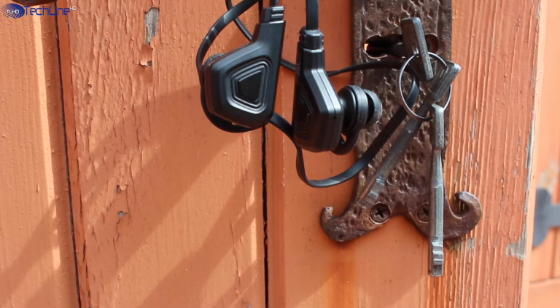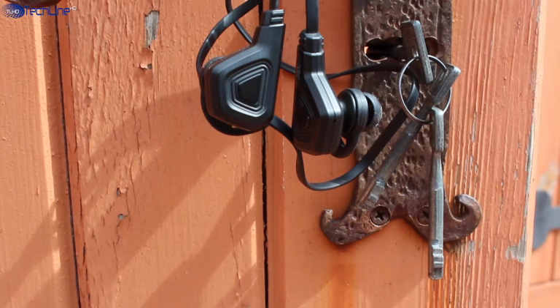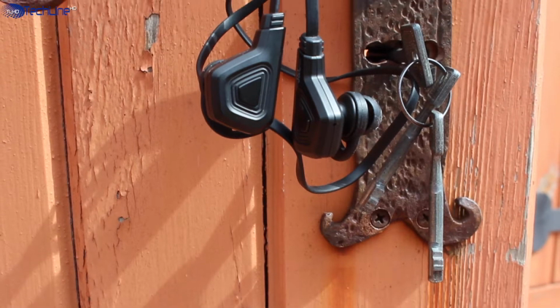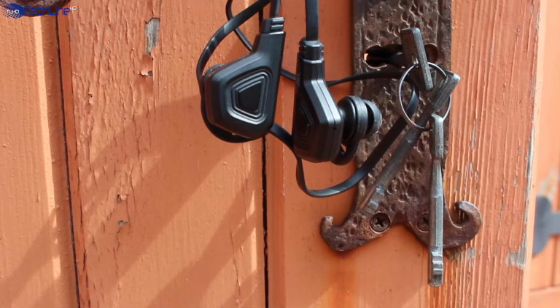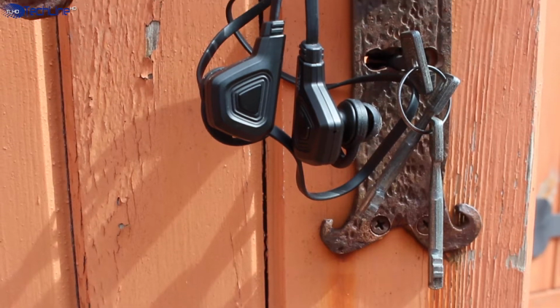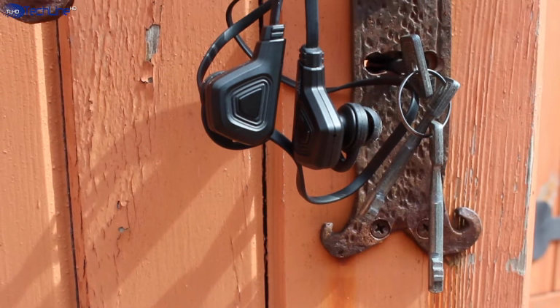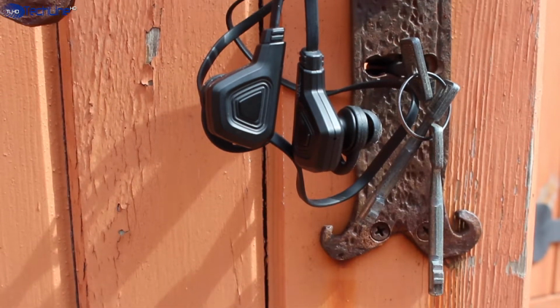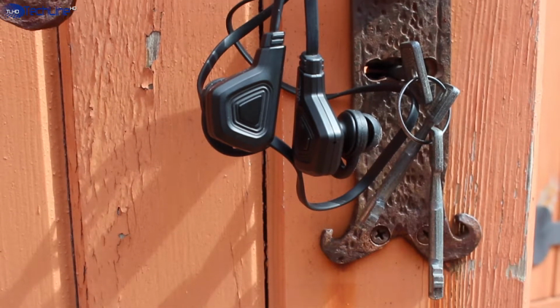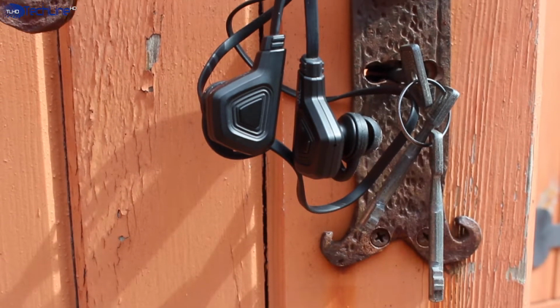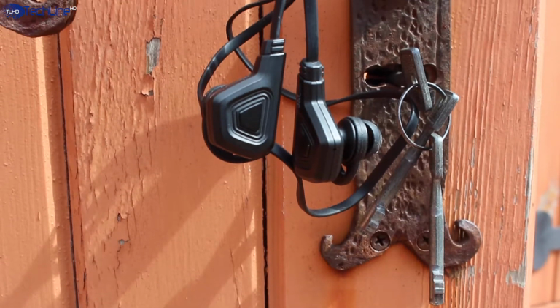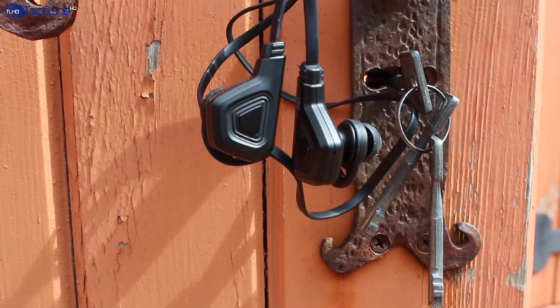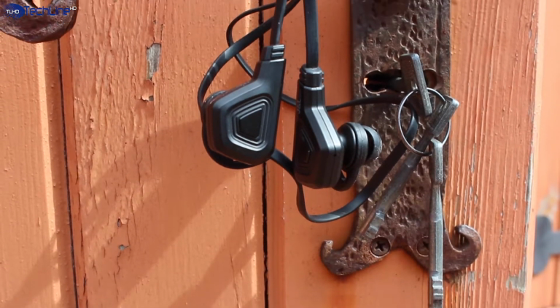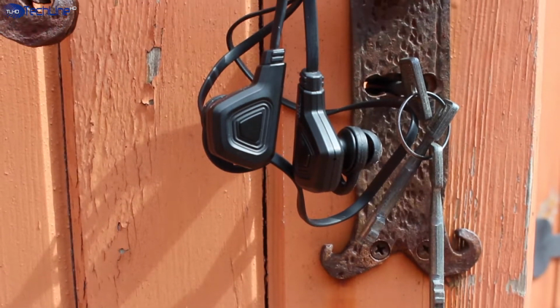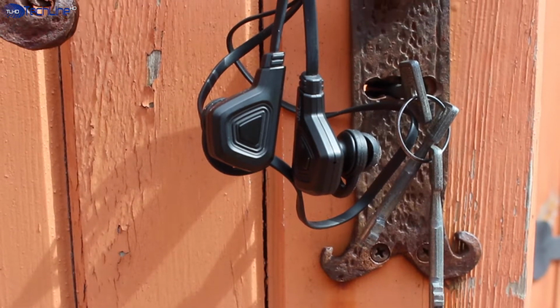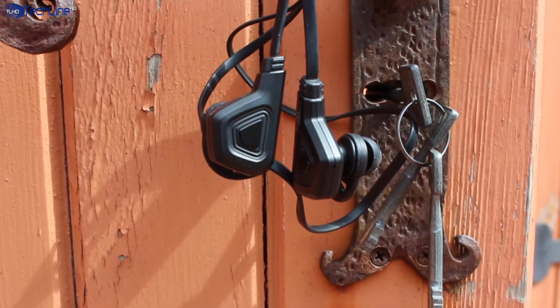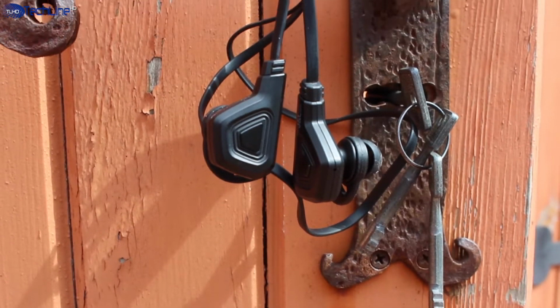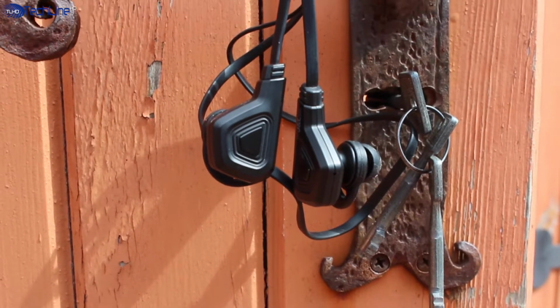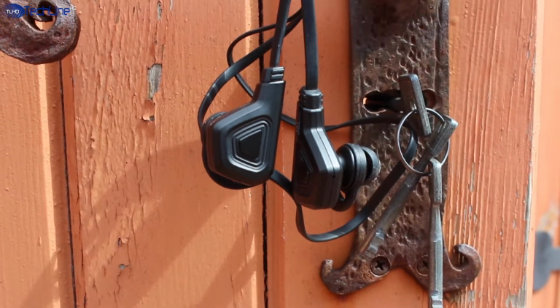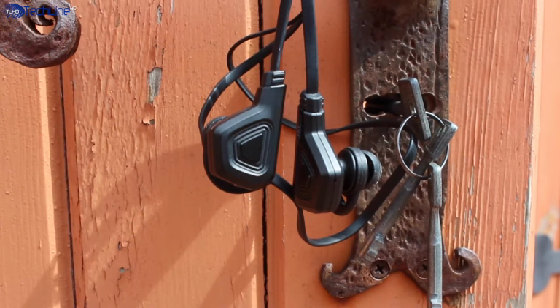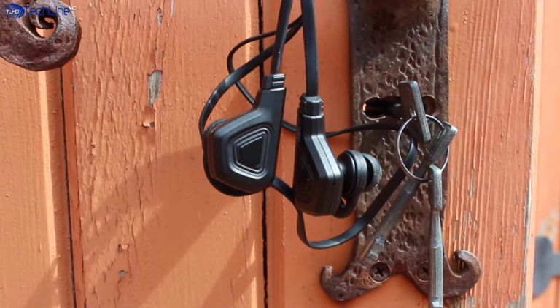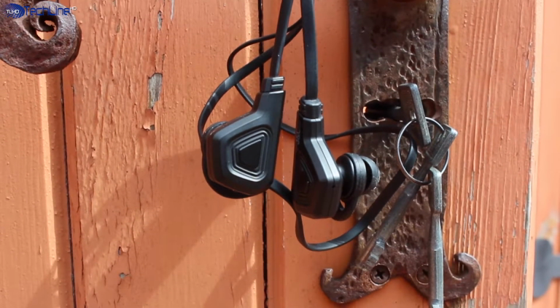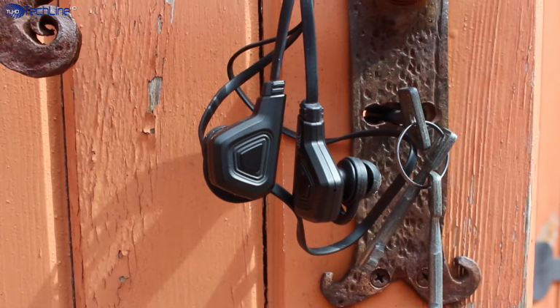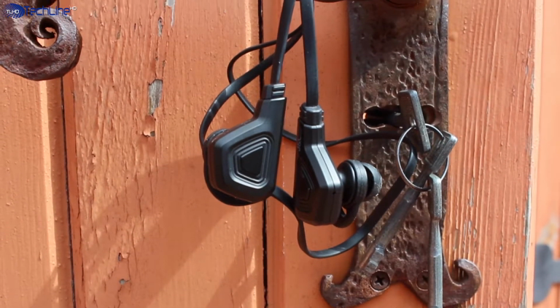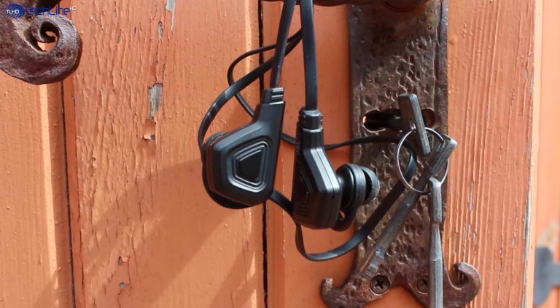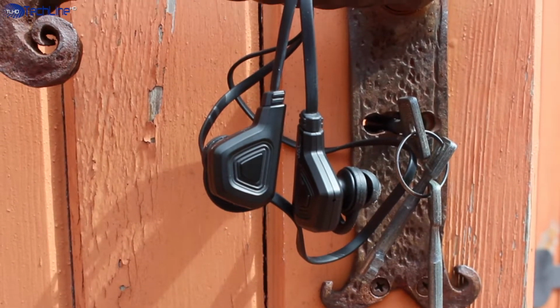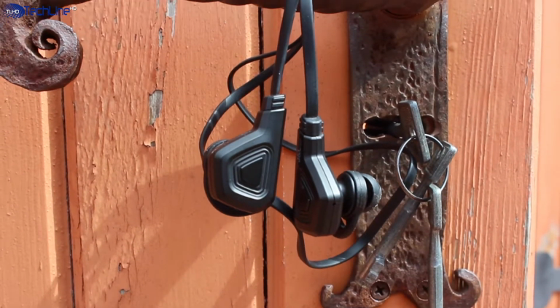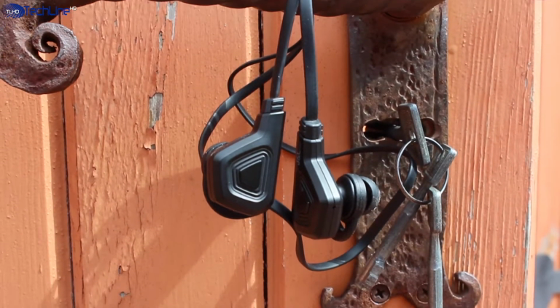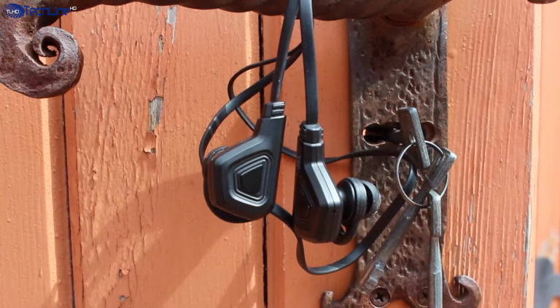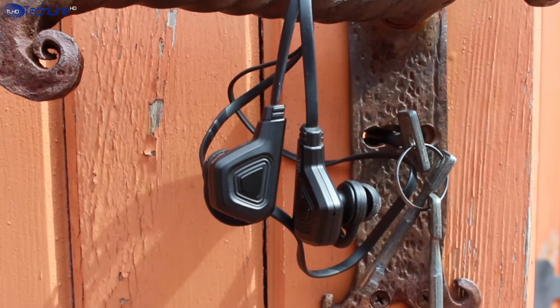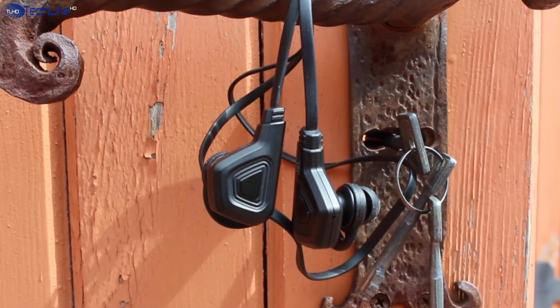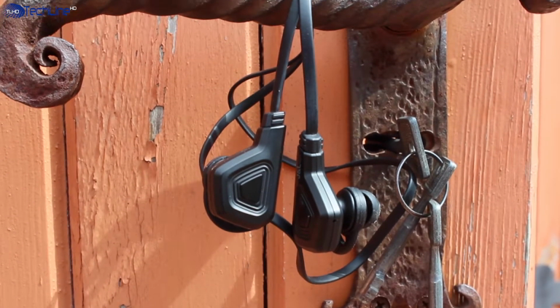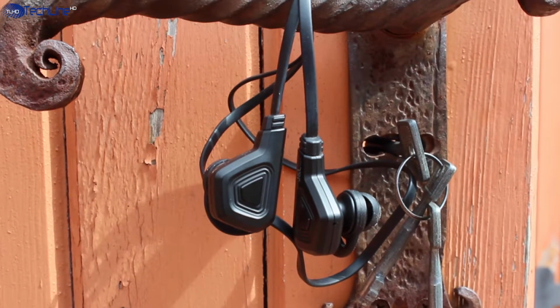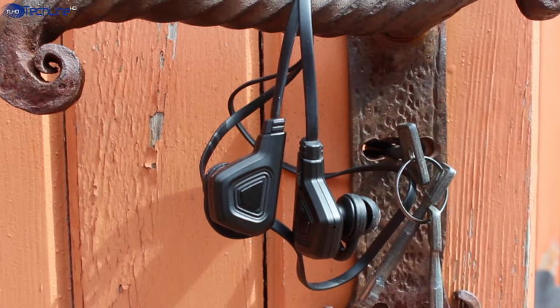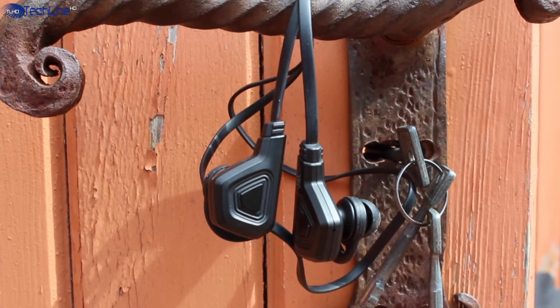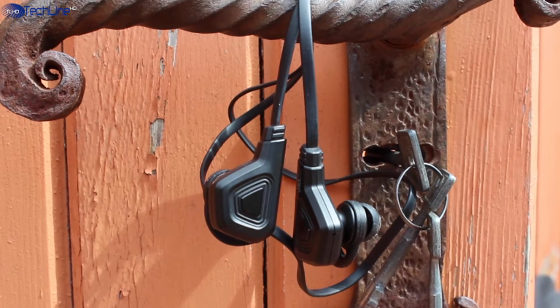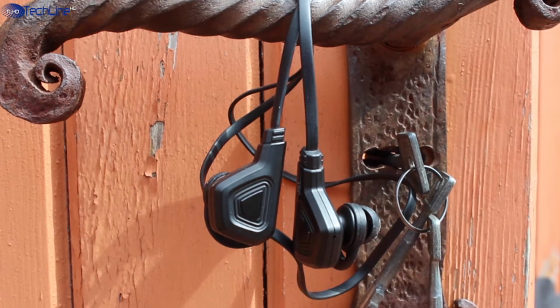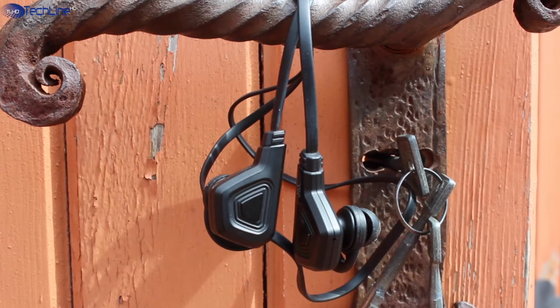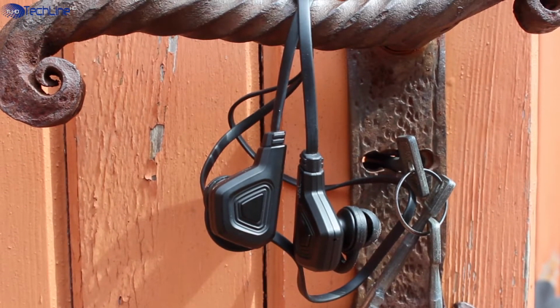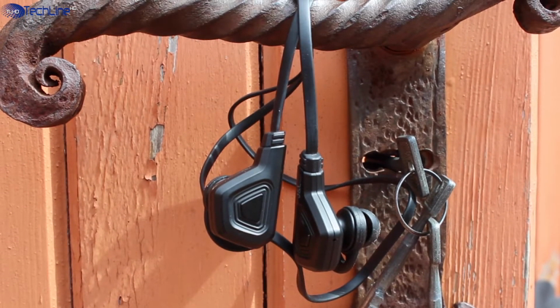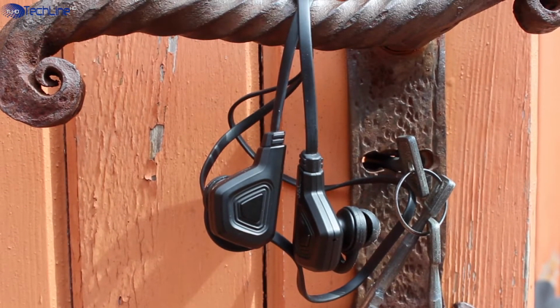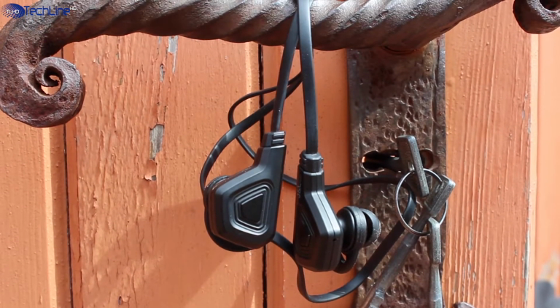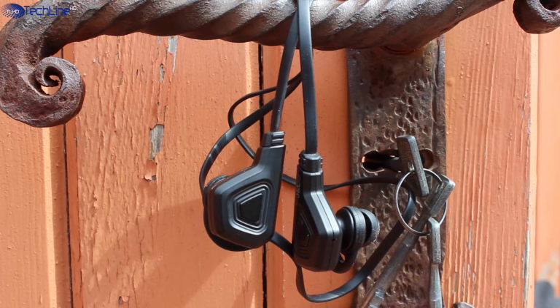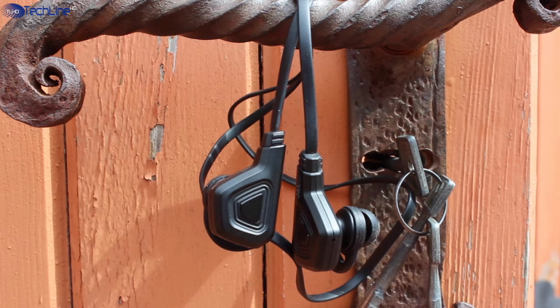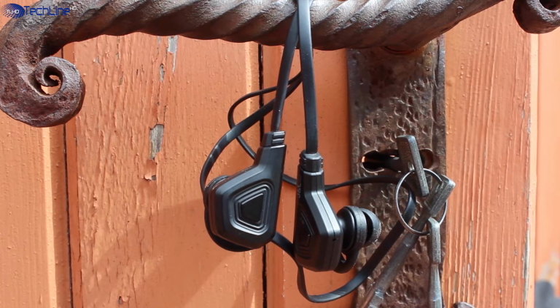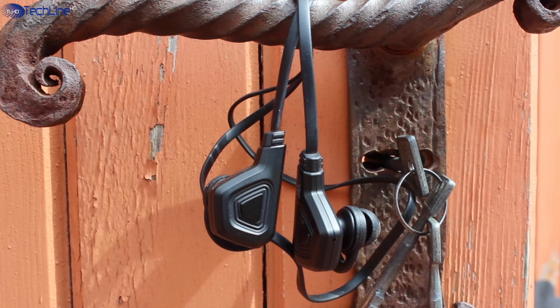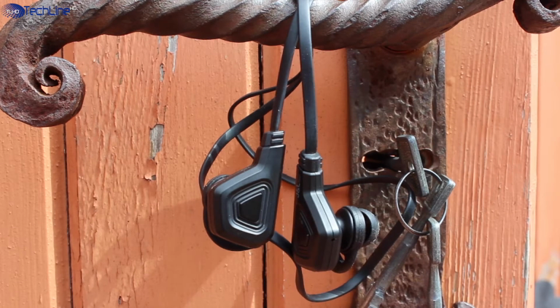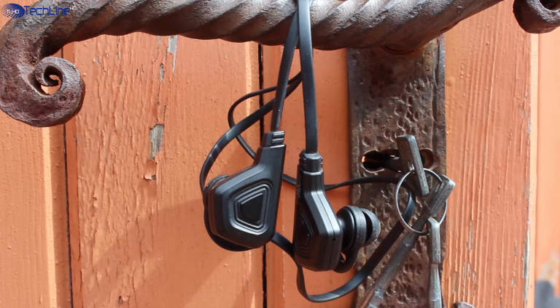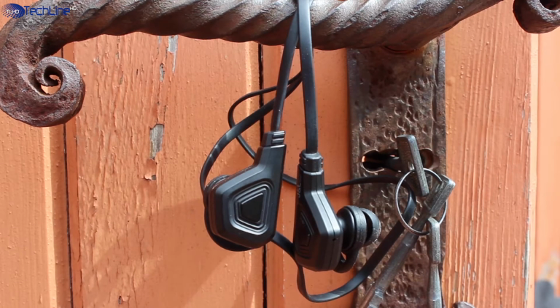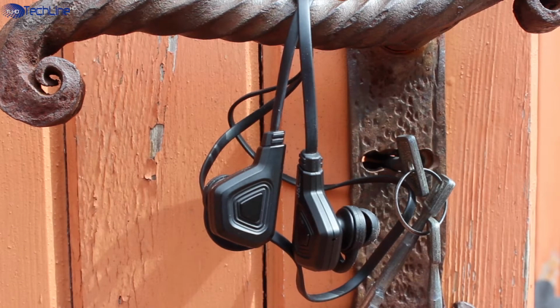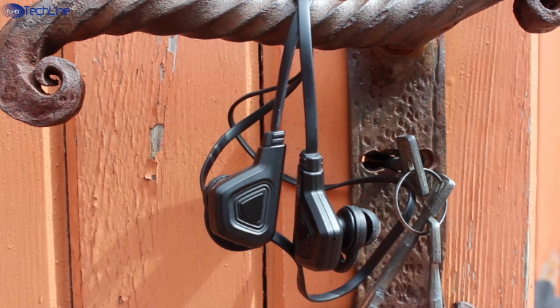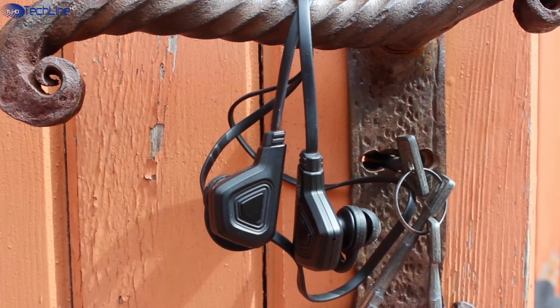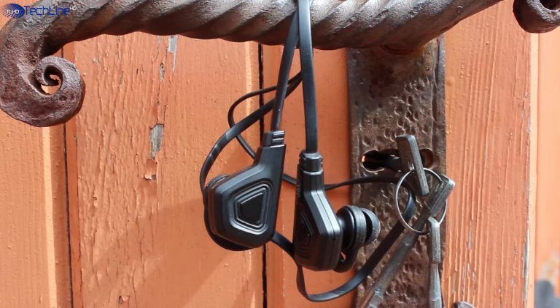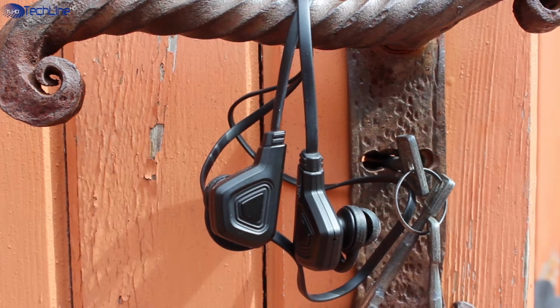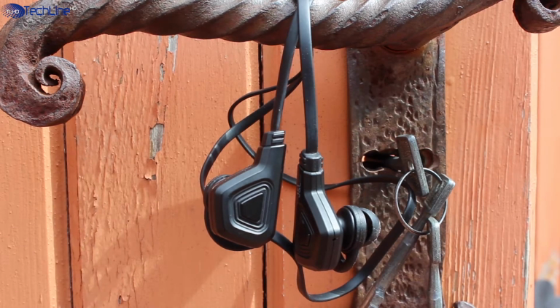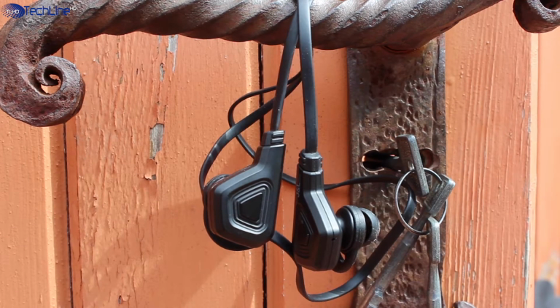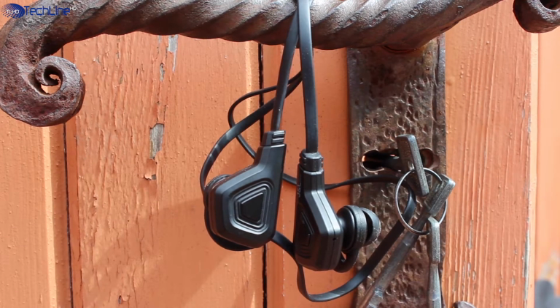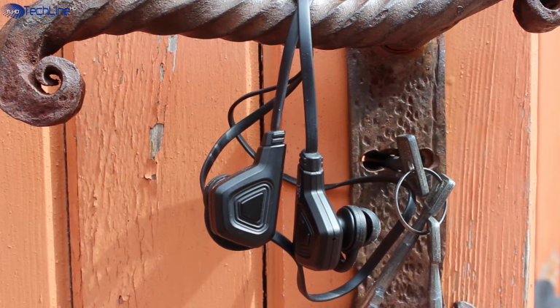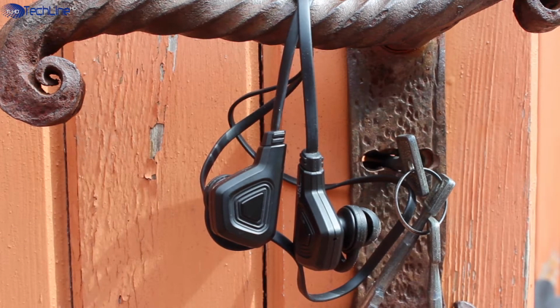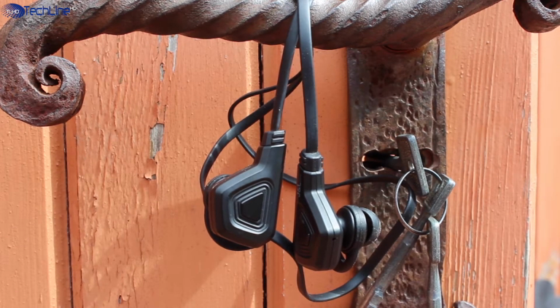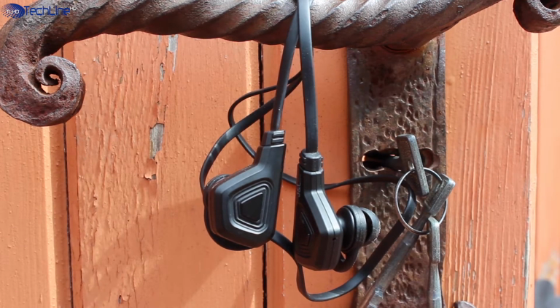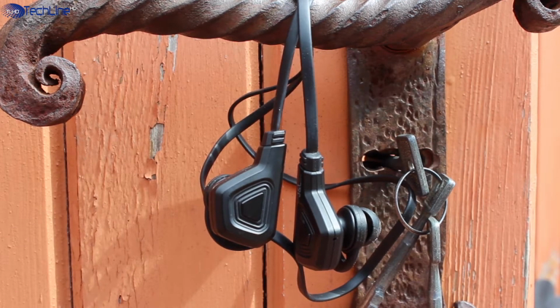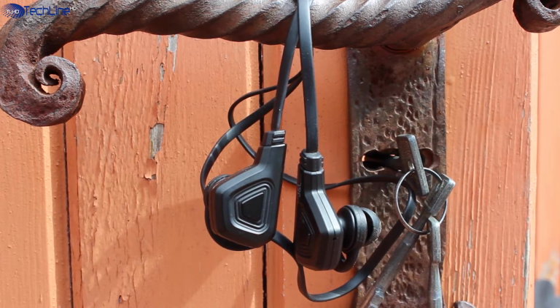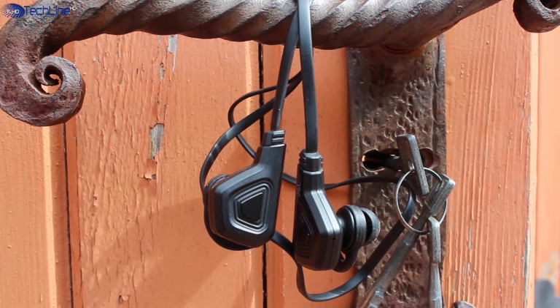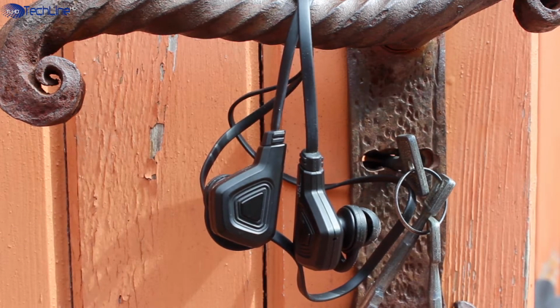Hey, what's up everyone, this is Linus and currently I have quite a few Bluetooth earphones that I'm testing out and the JNL Real are one of them.